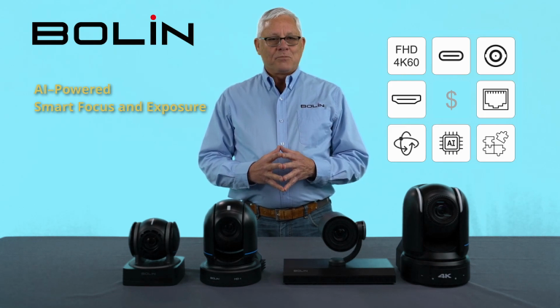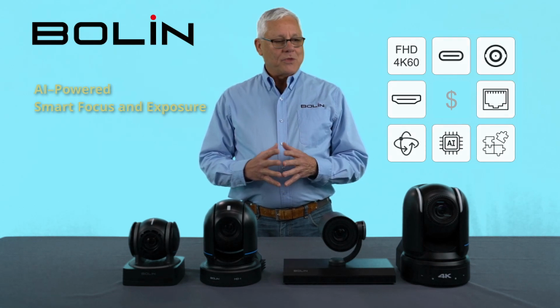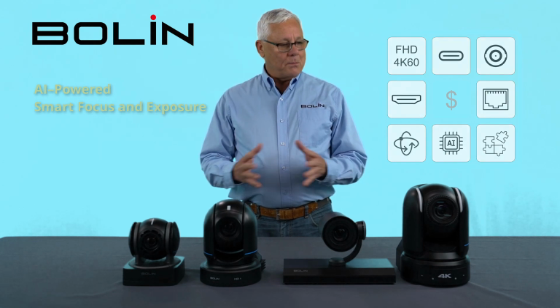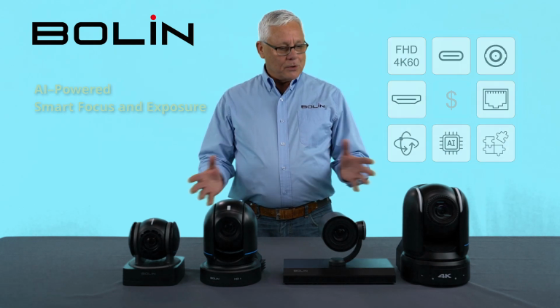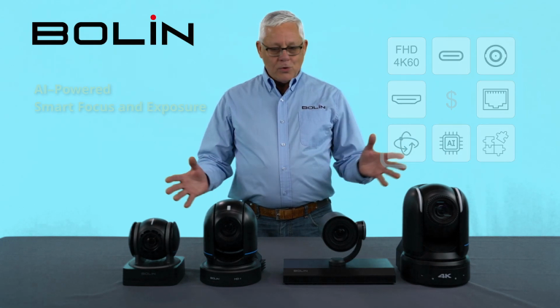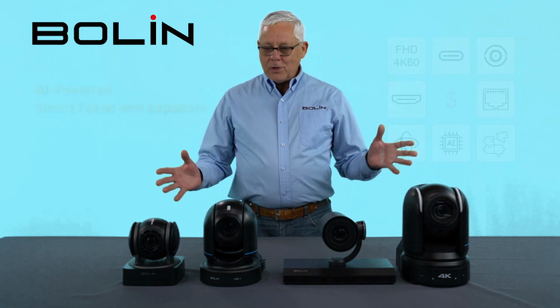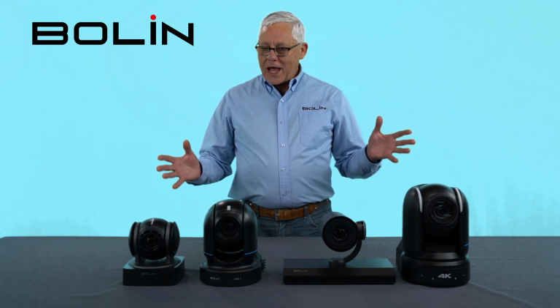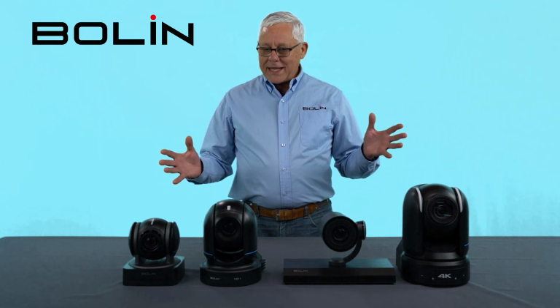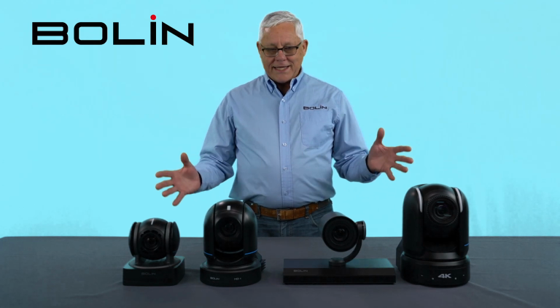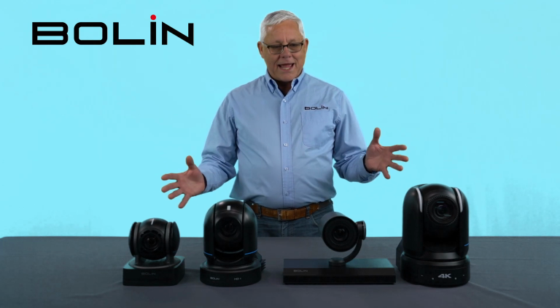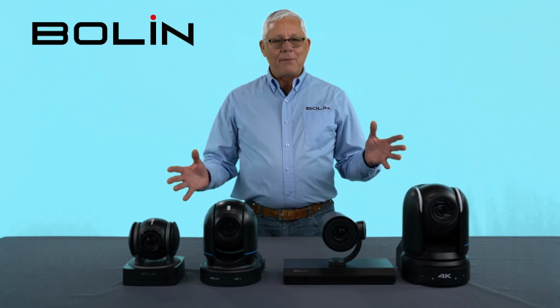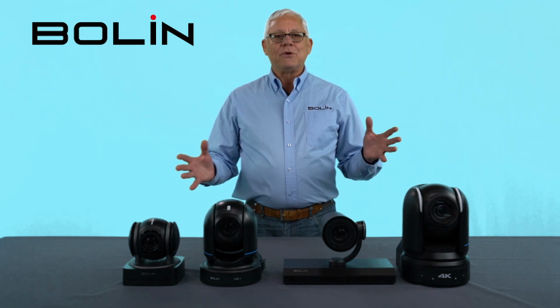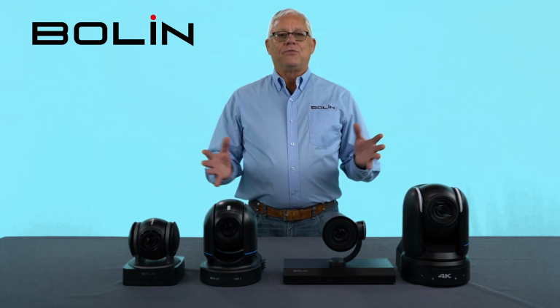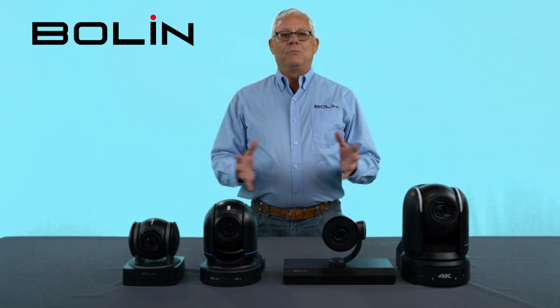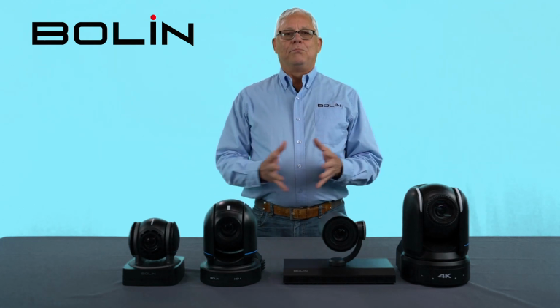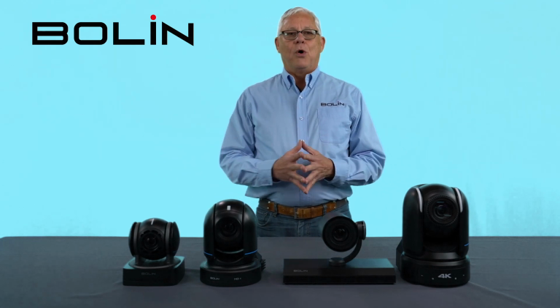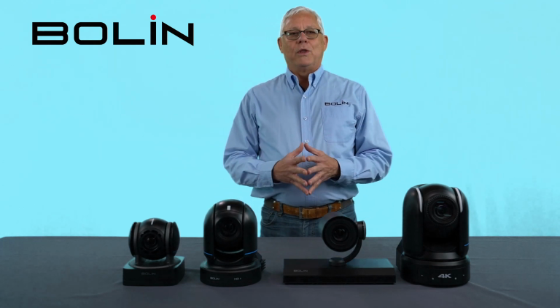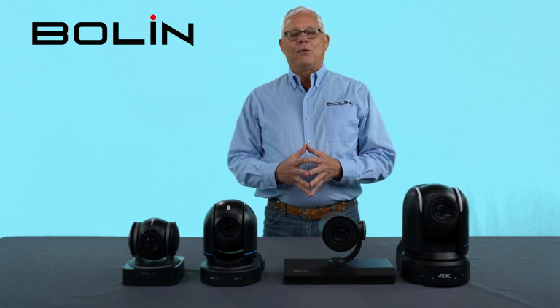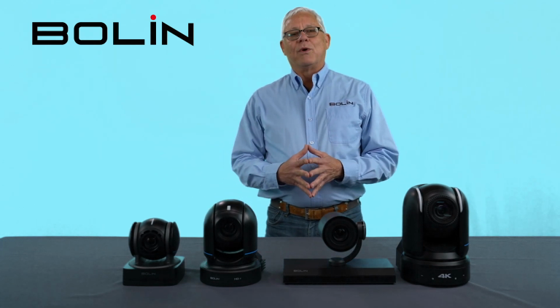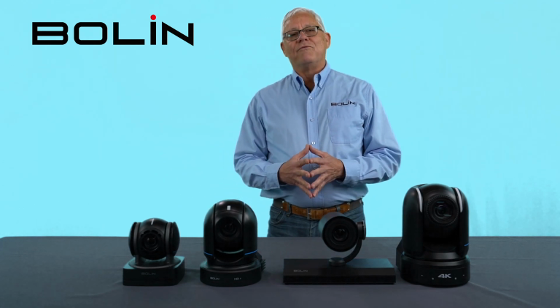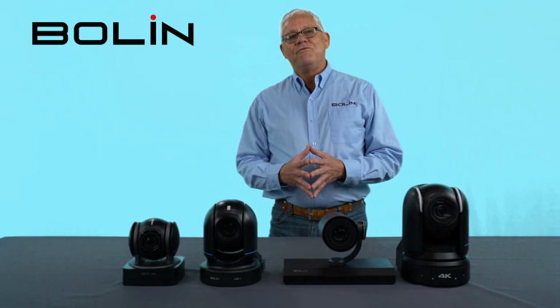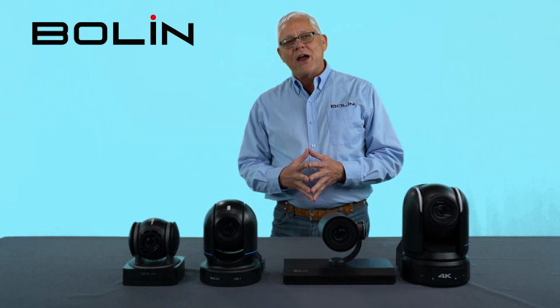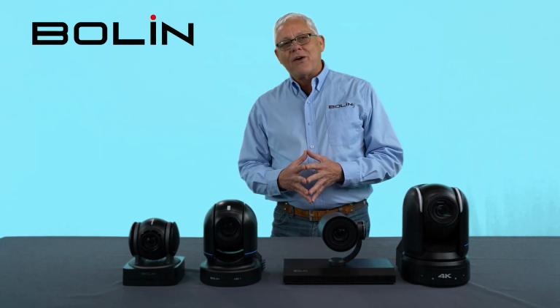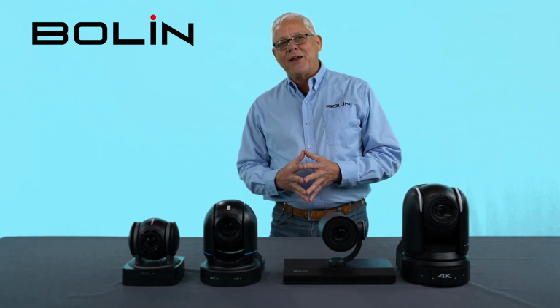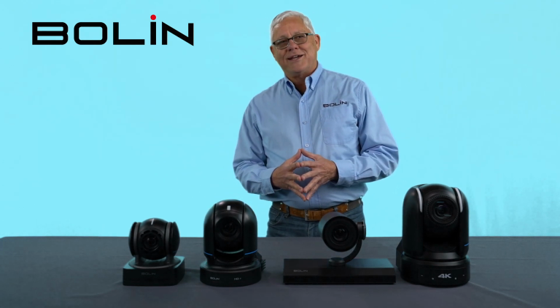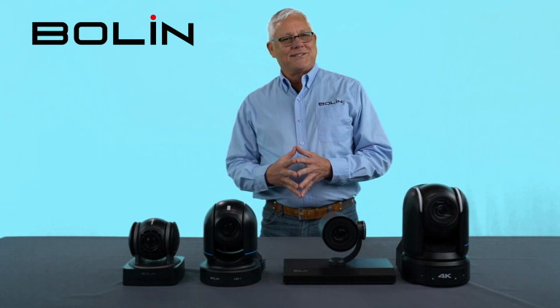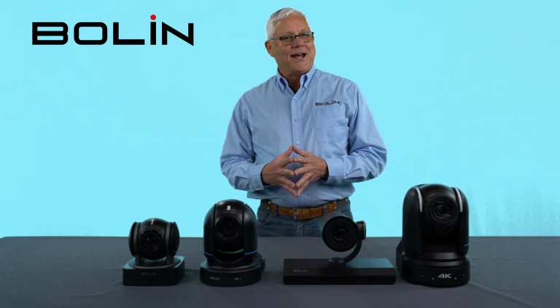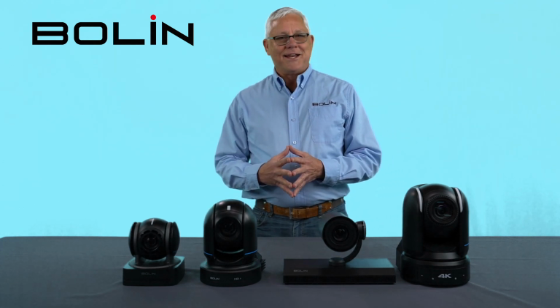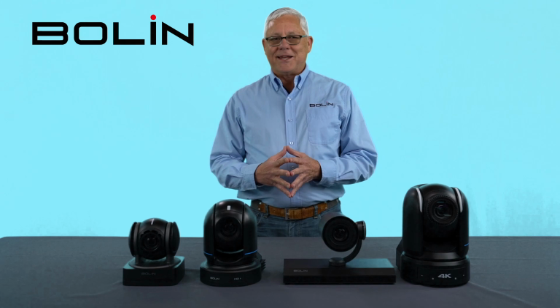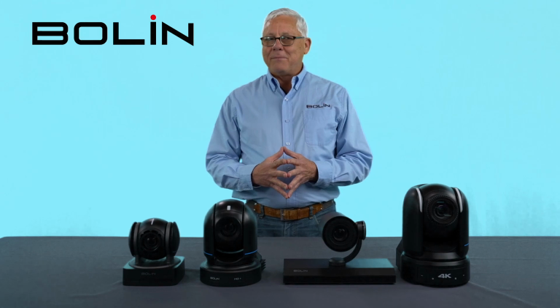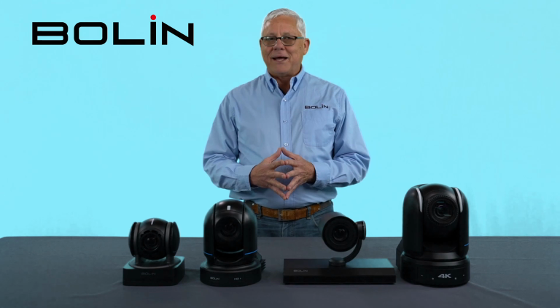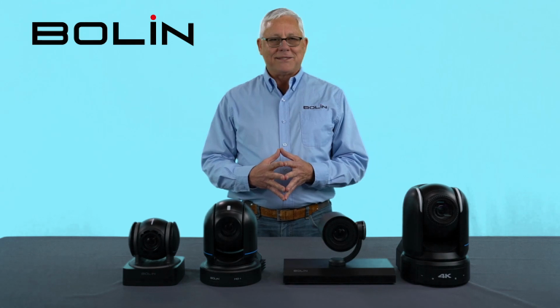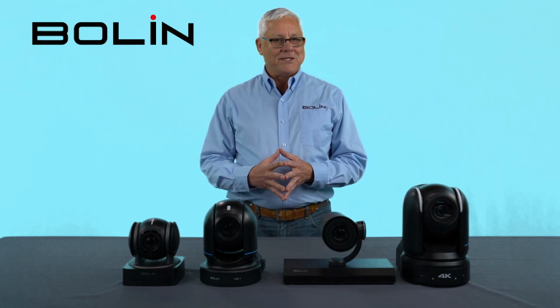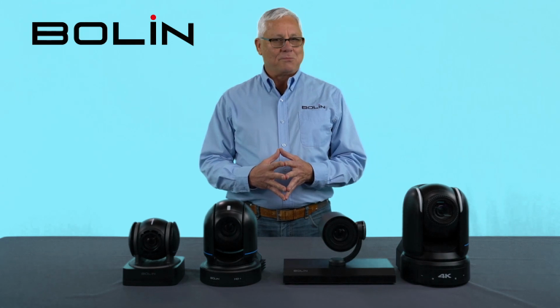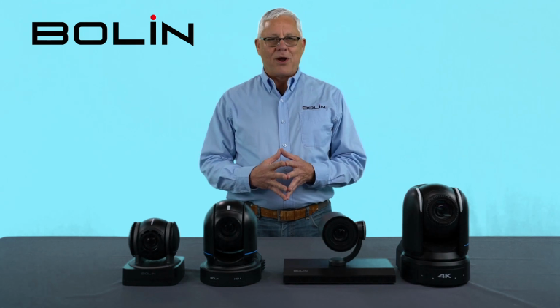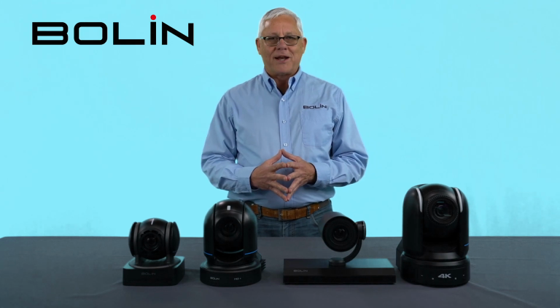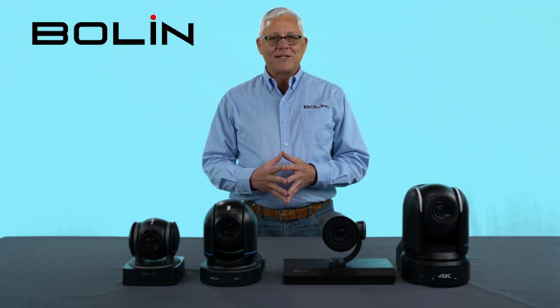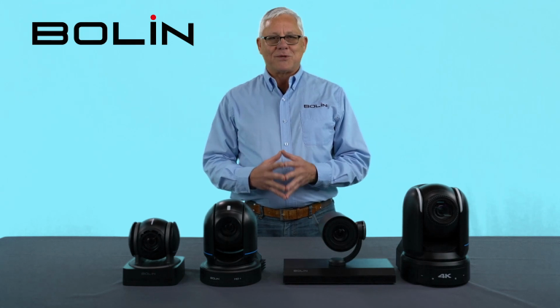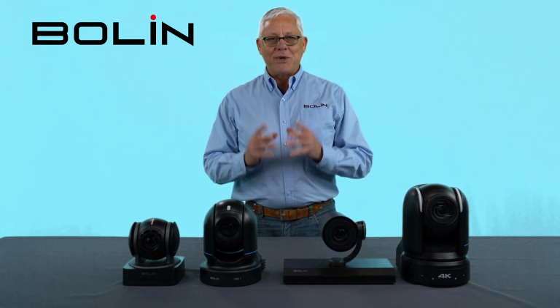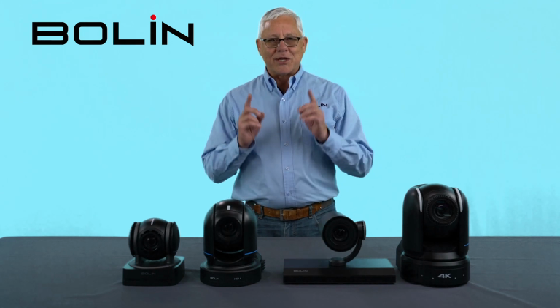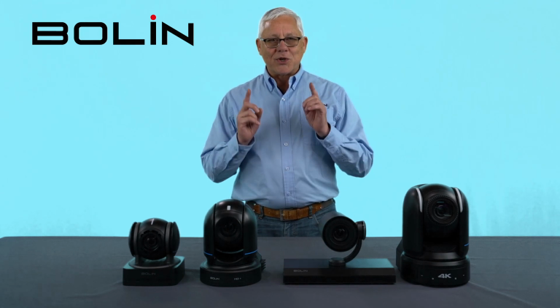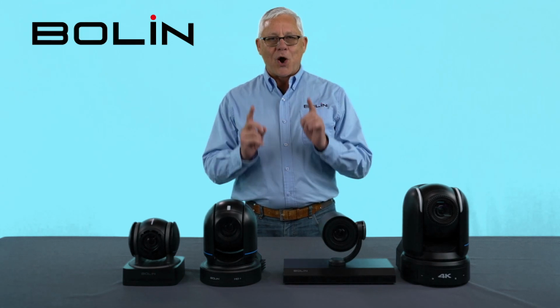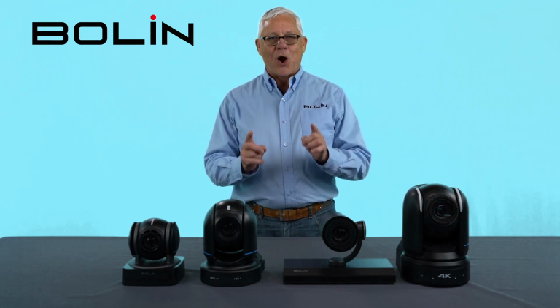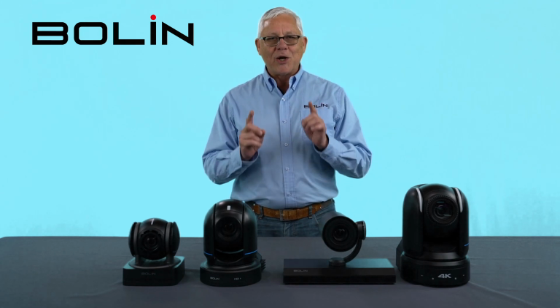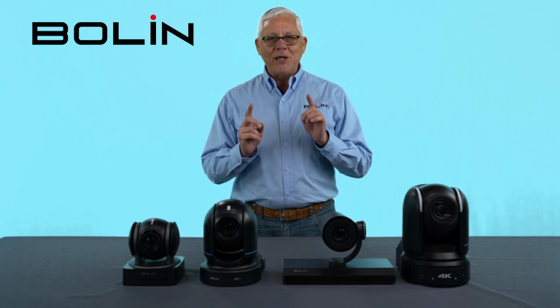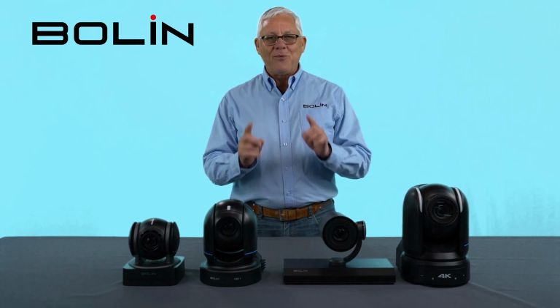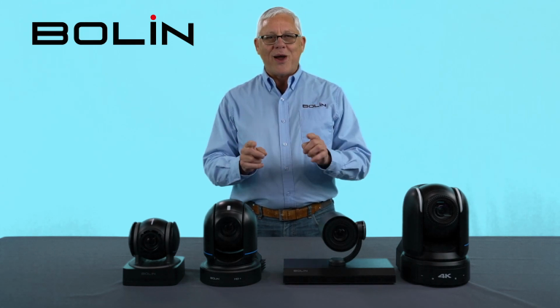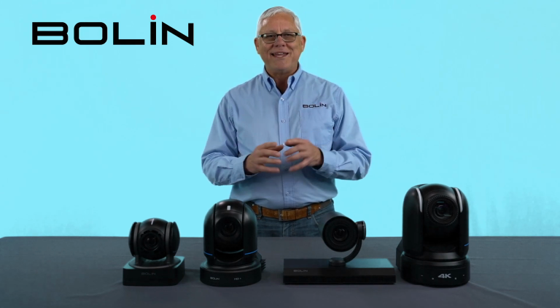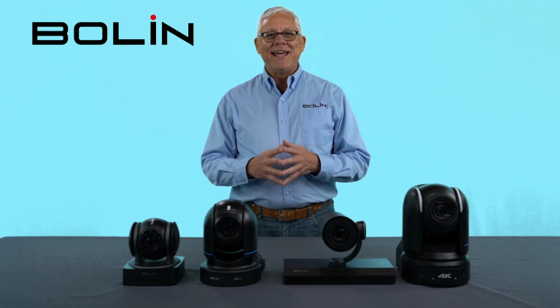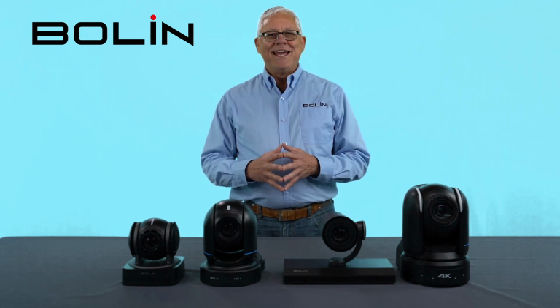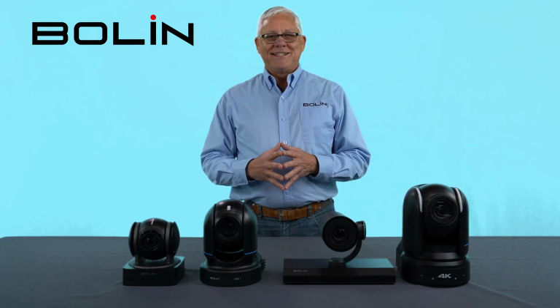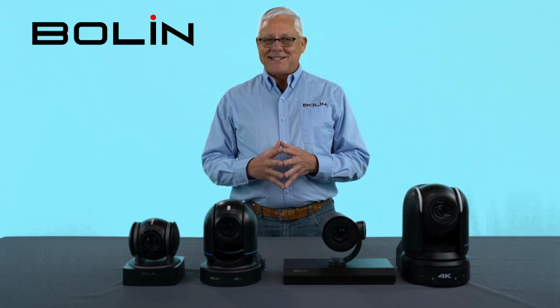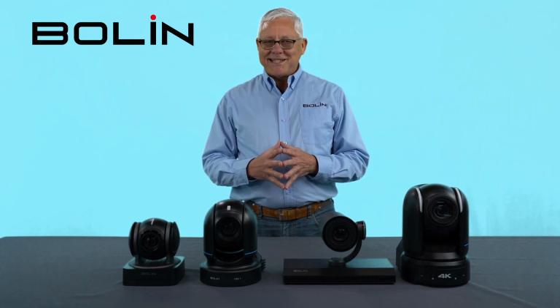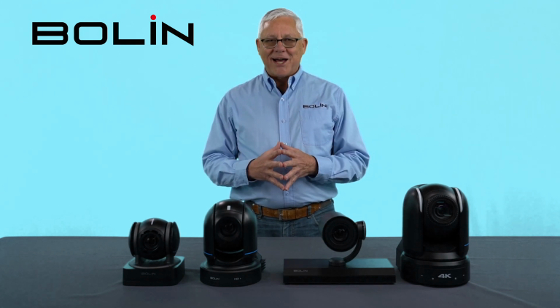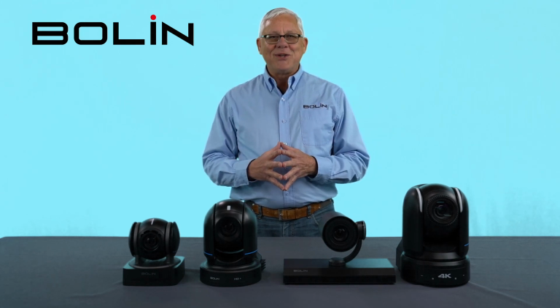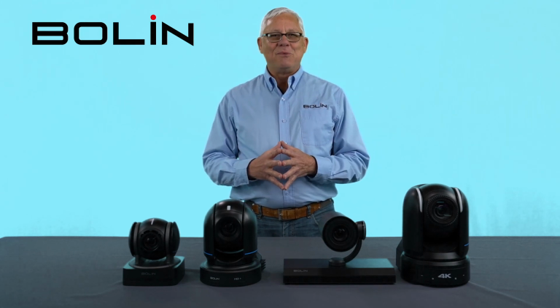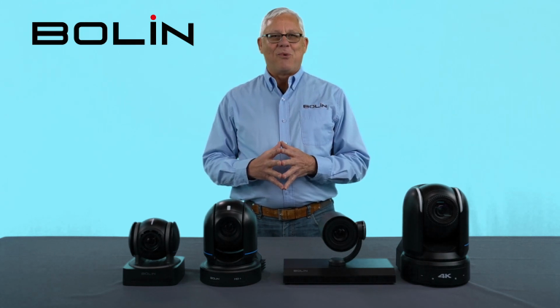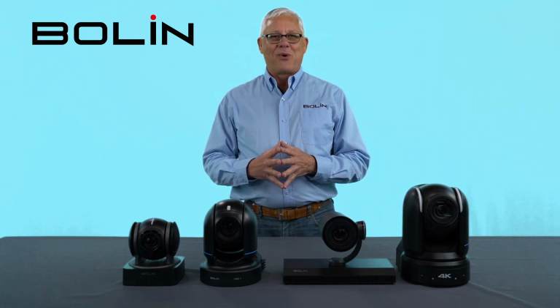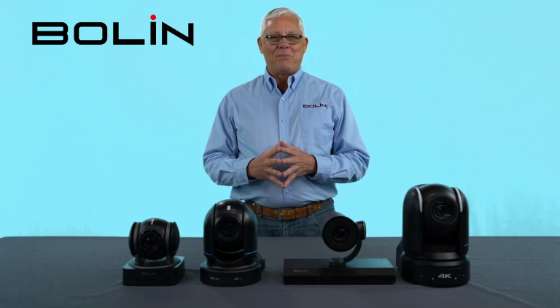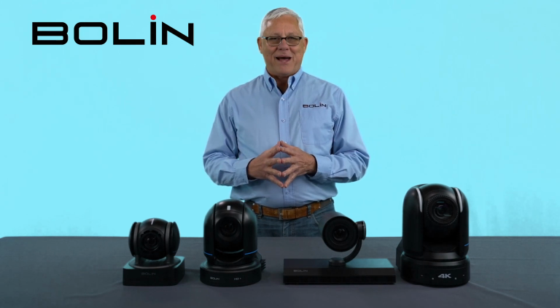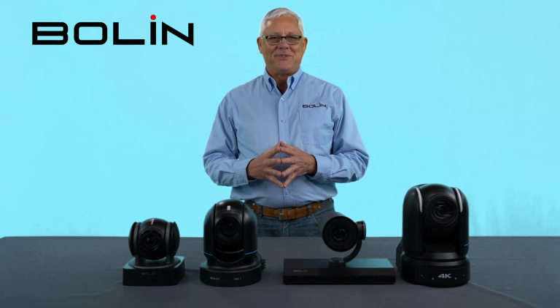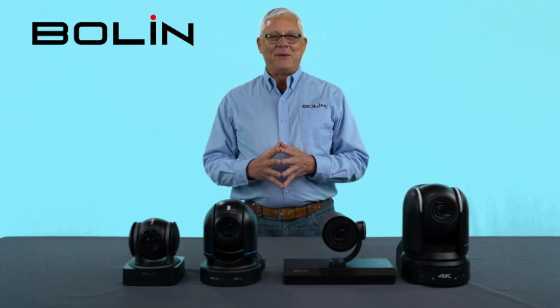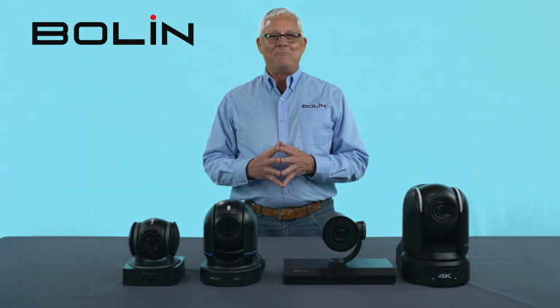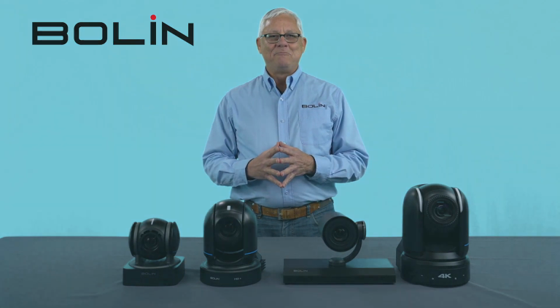The Blue Line cameras from Boland. We're very excited about these products, and we can hardly wait to tell you more about them.